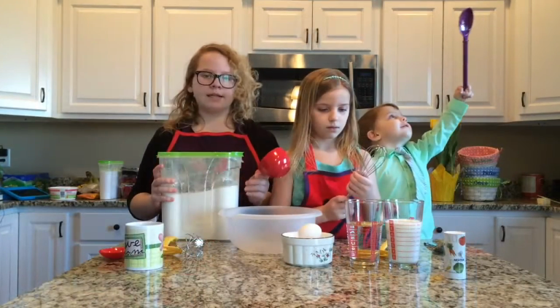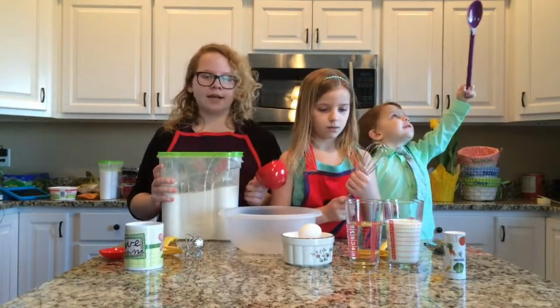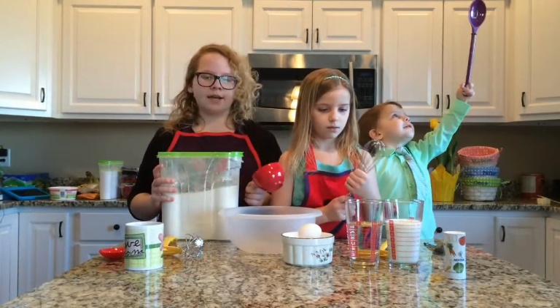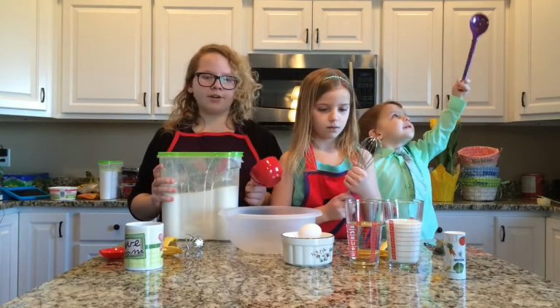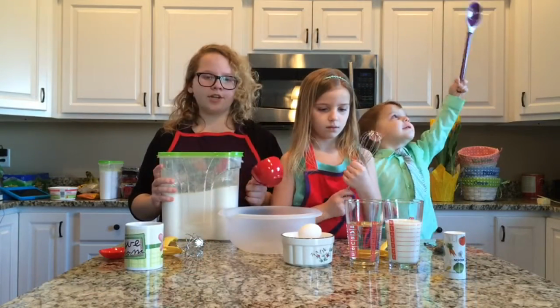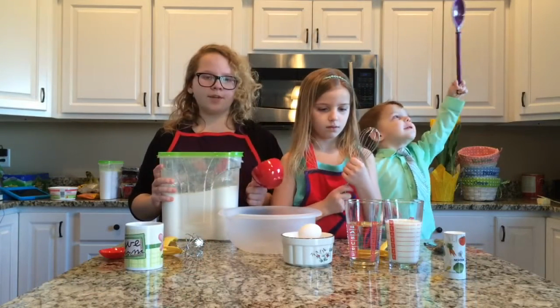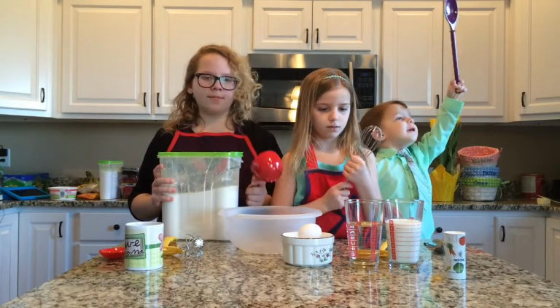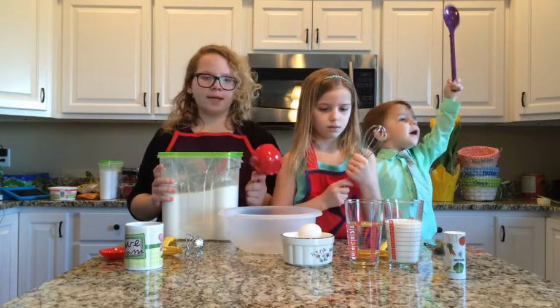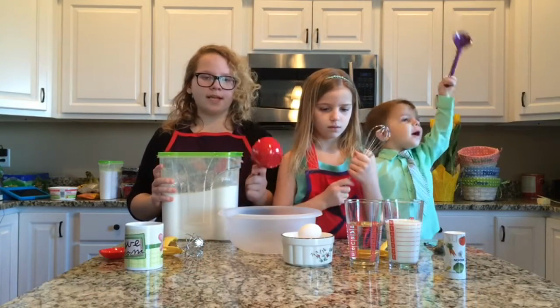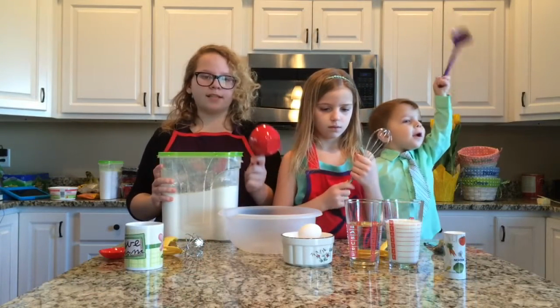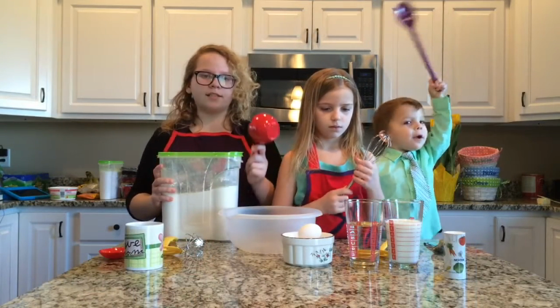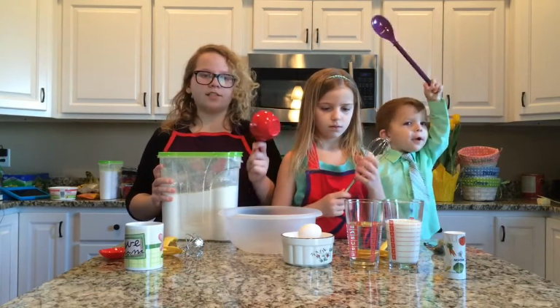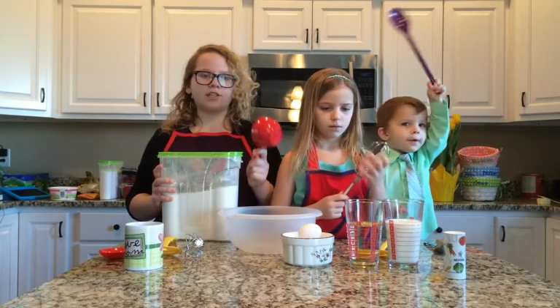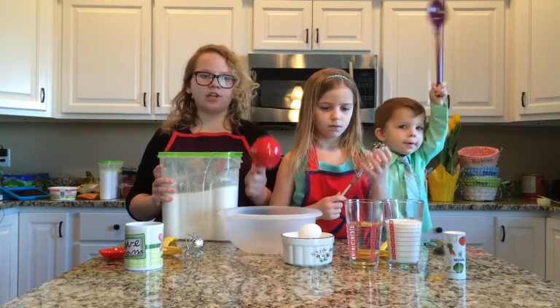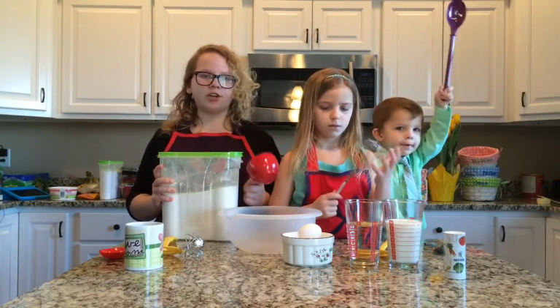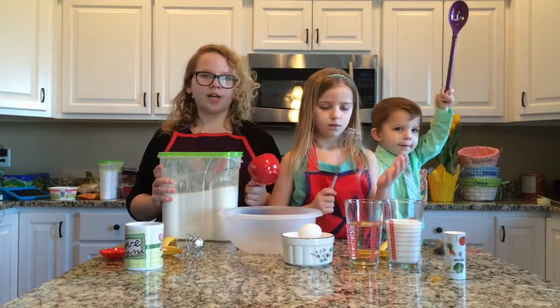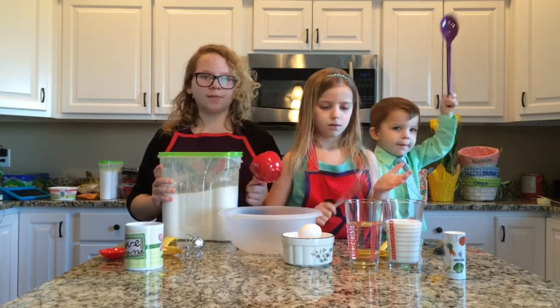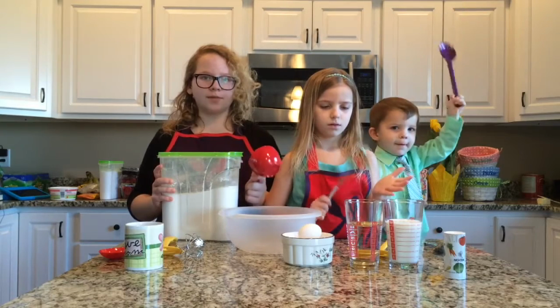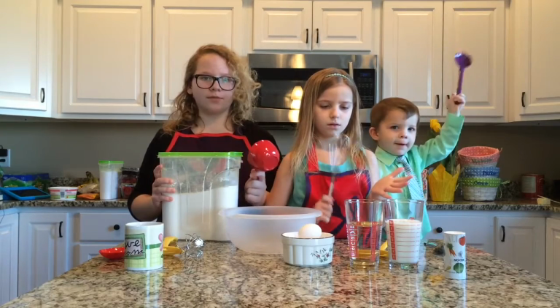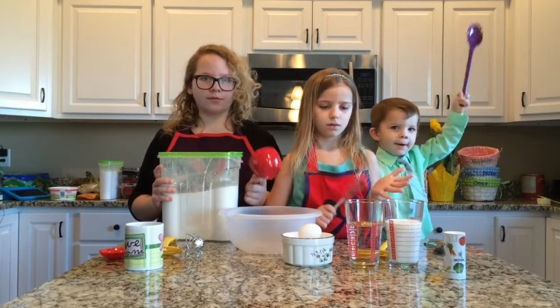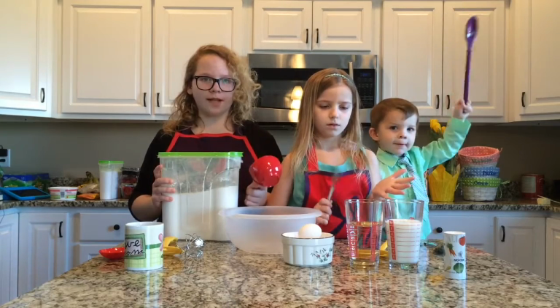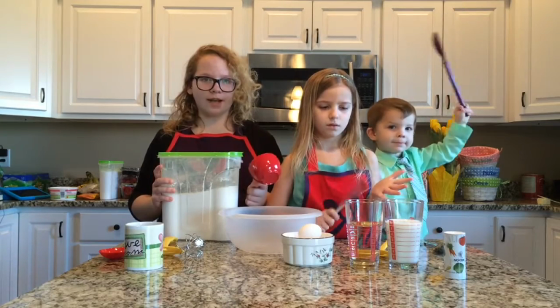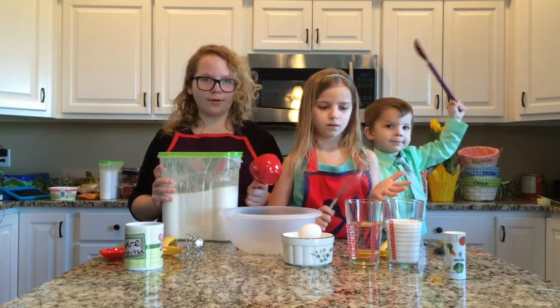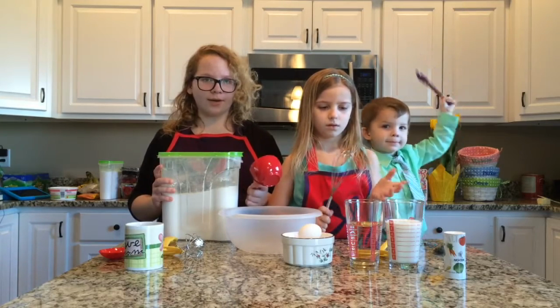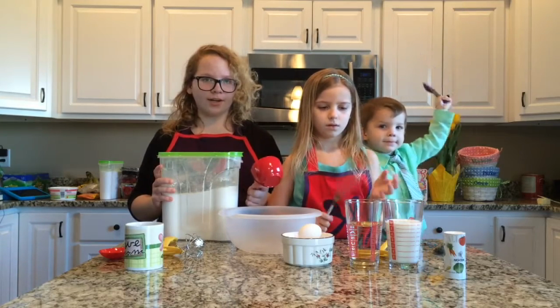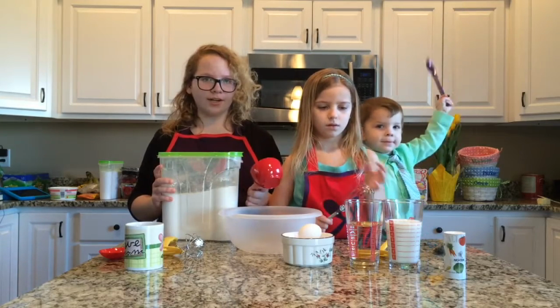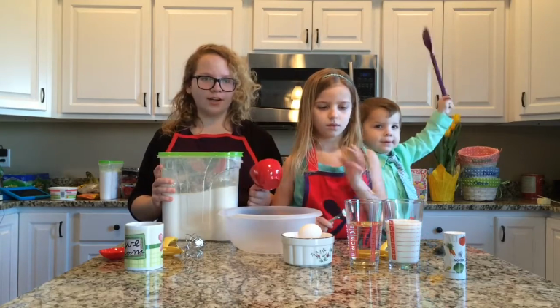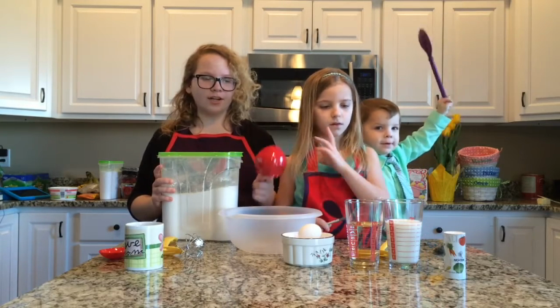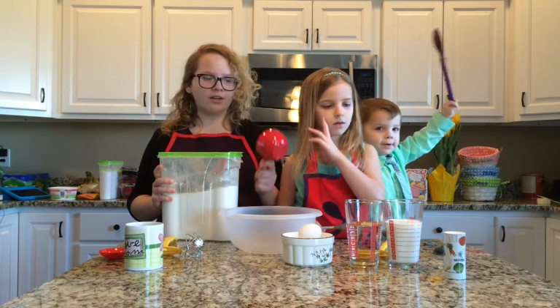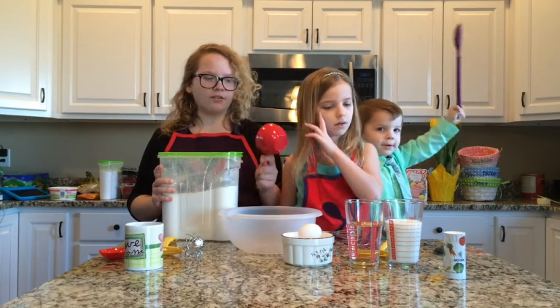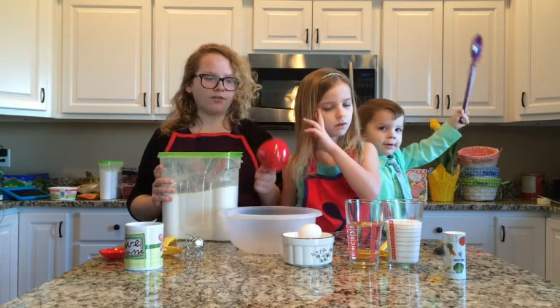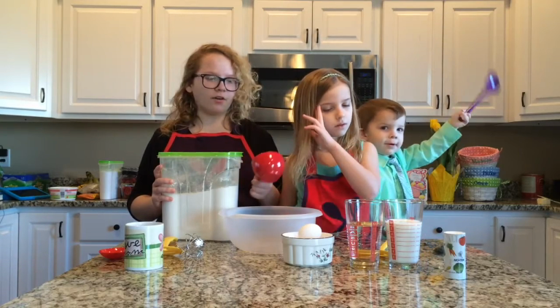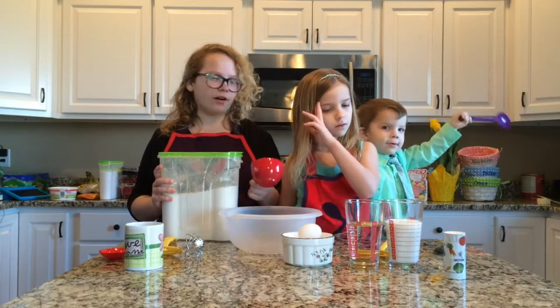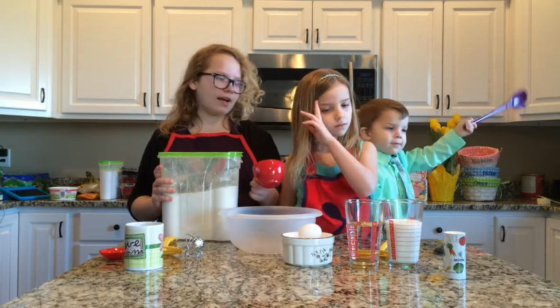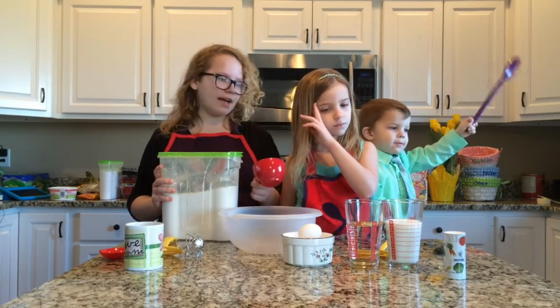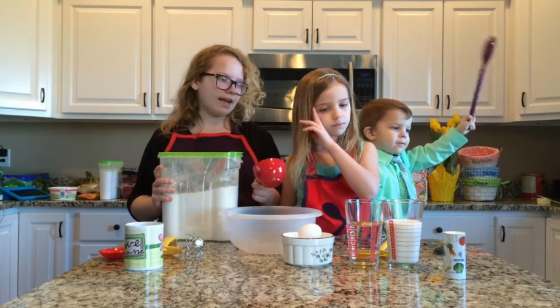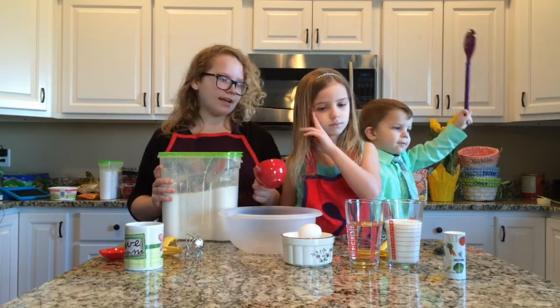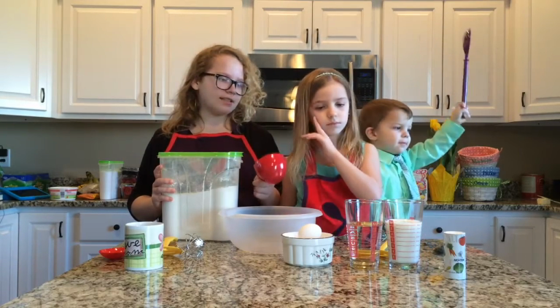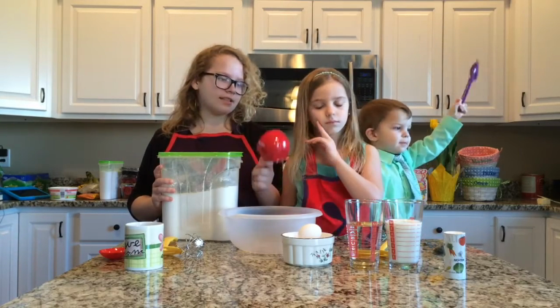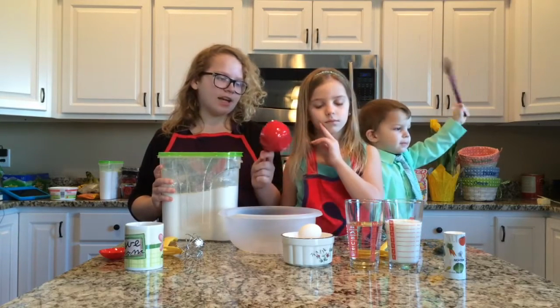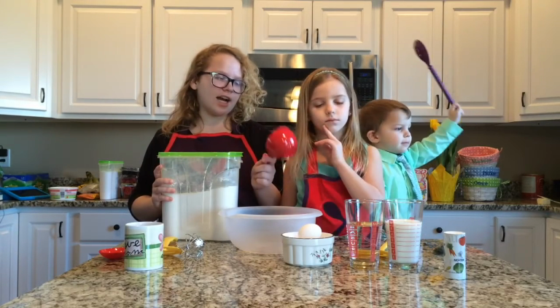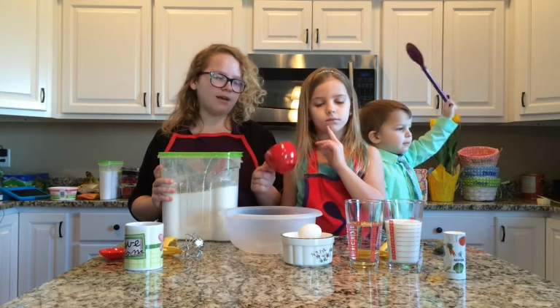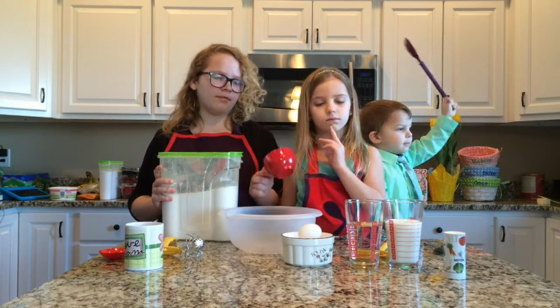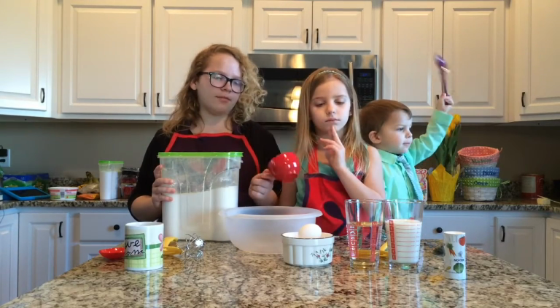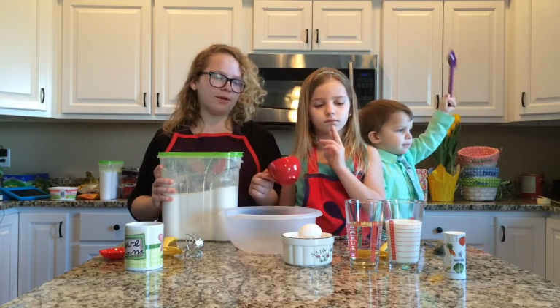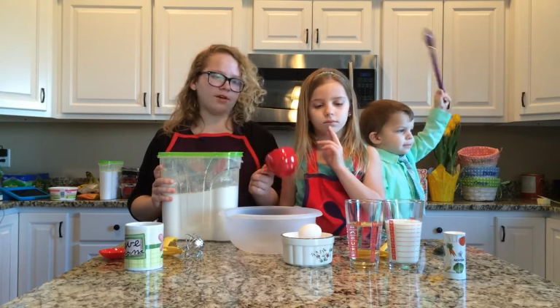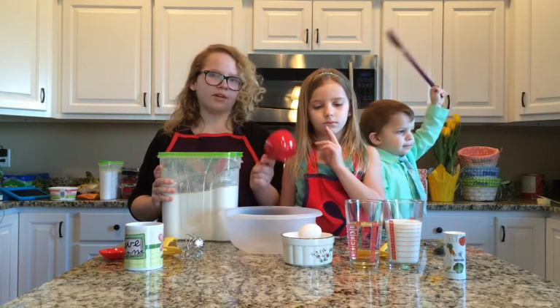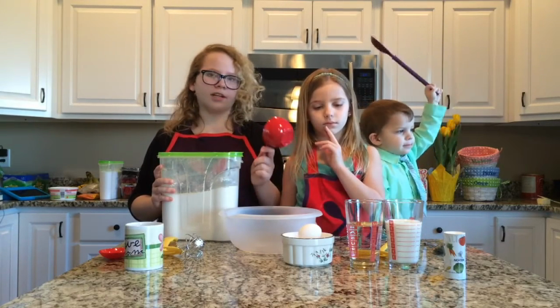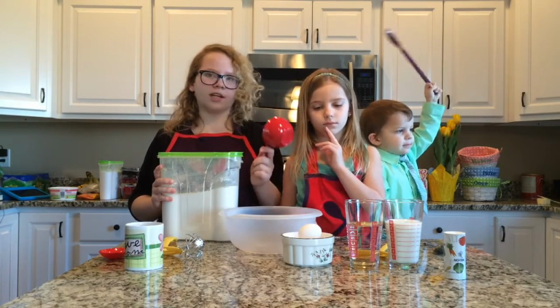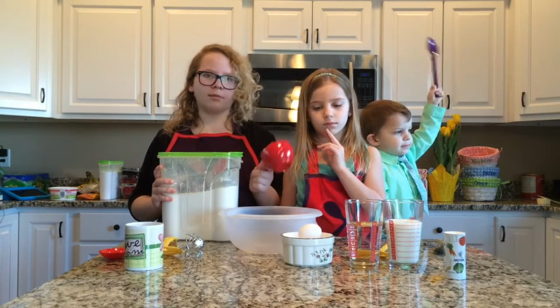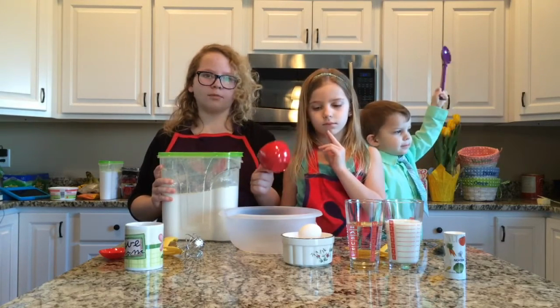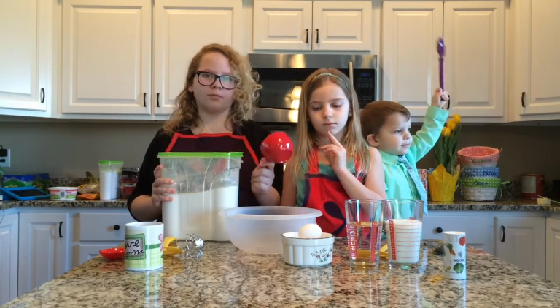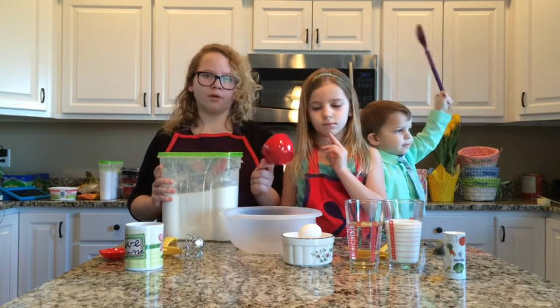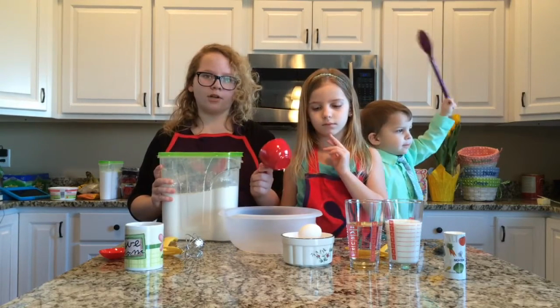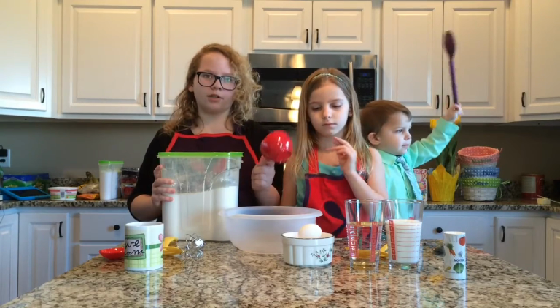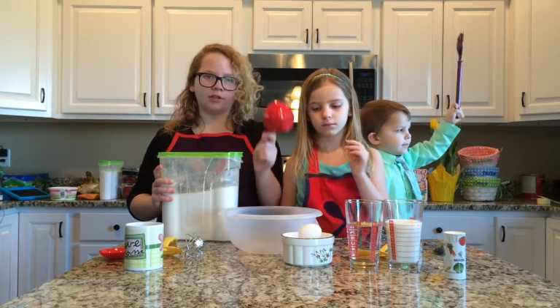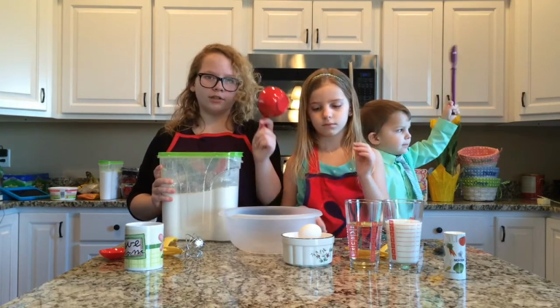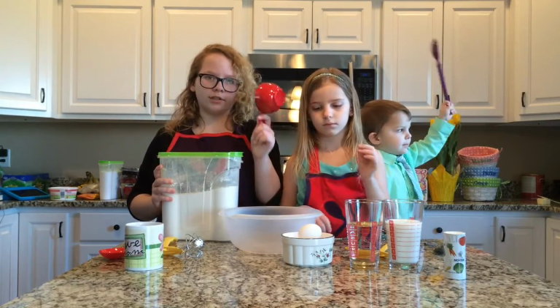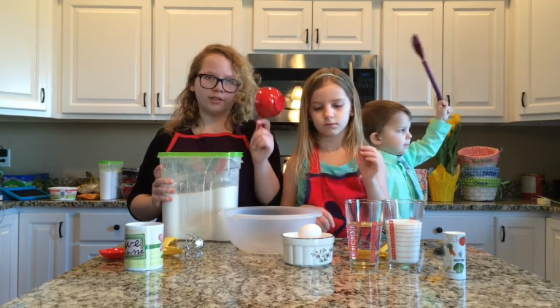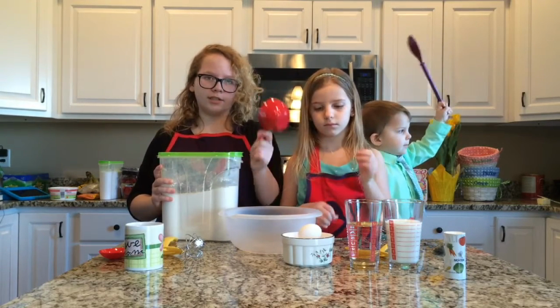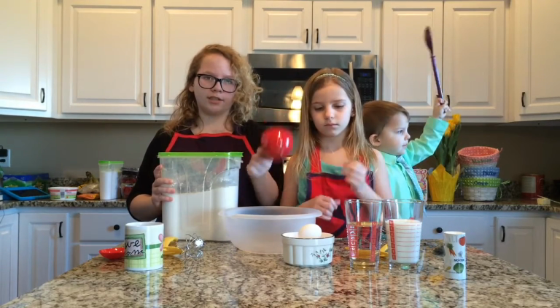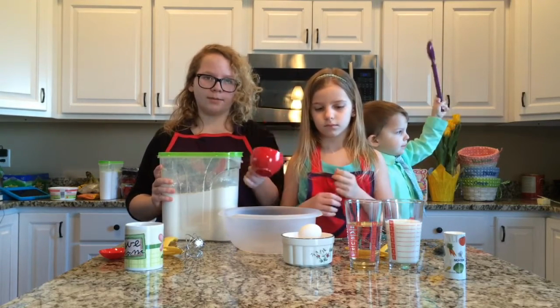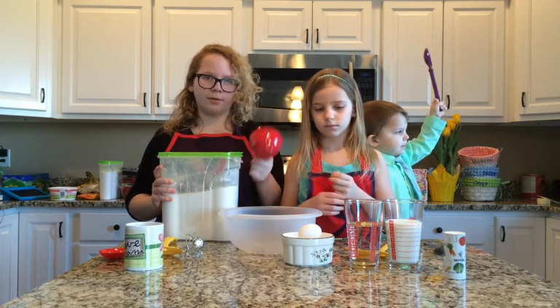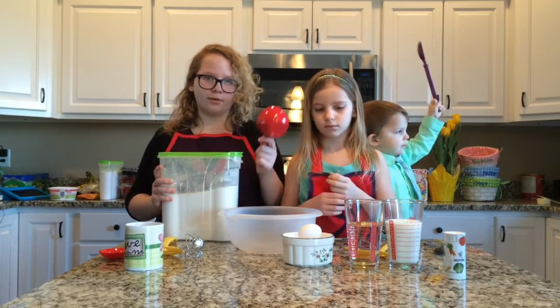Now you're going to mix two cups of flour, four eggs, a cup of milk, and a cup of water in a bowl.